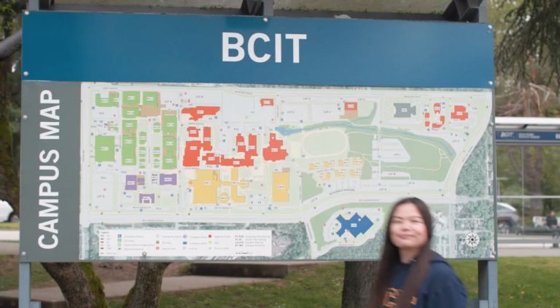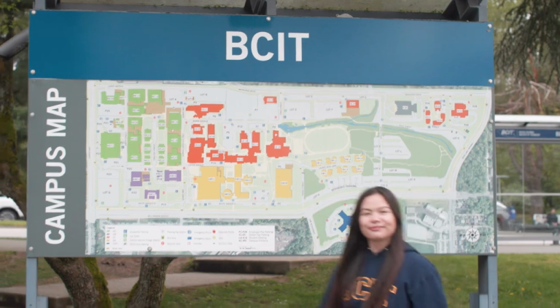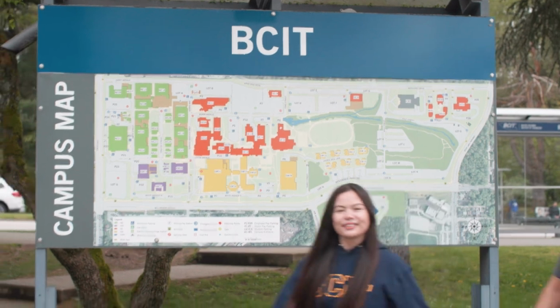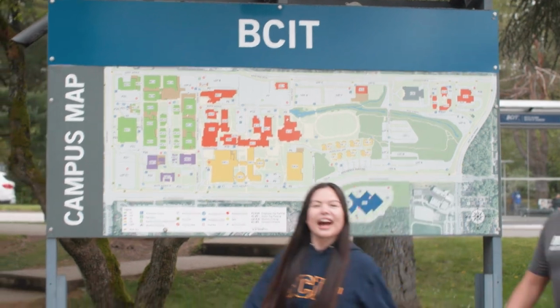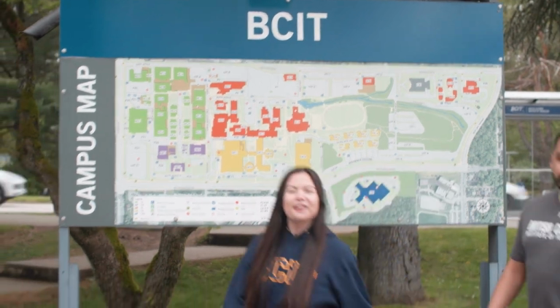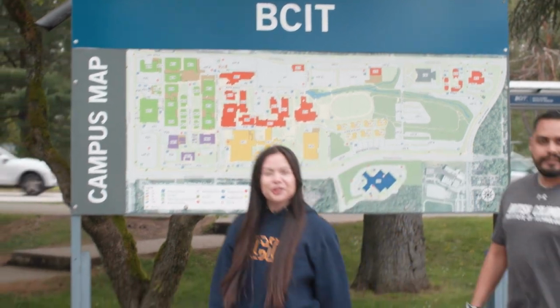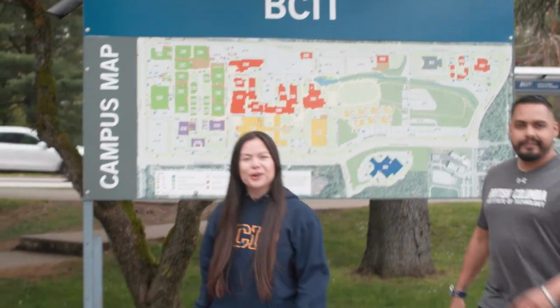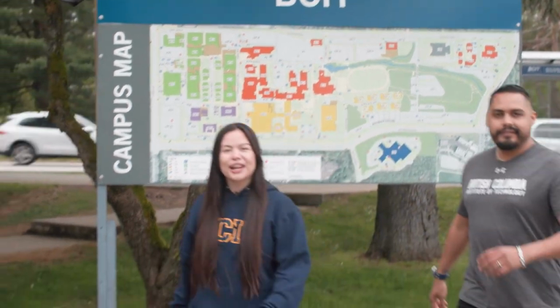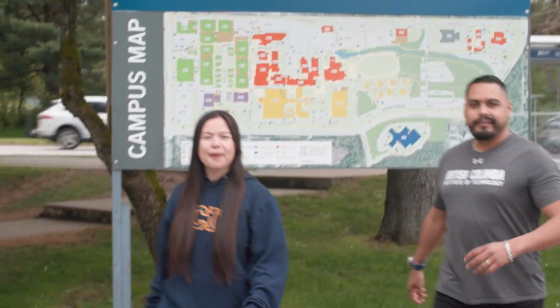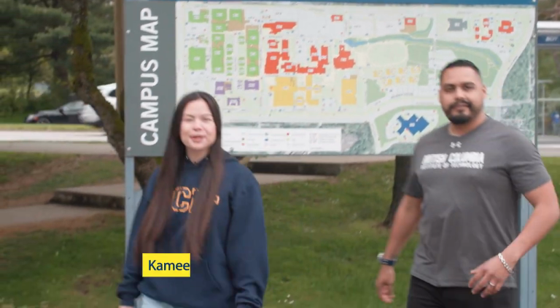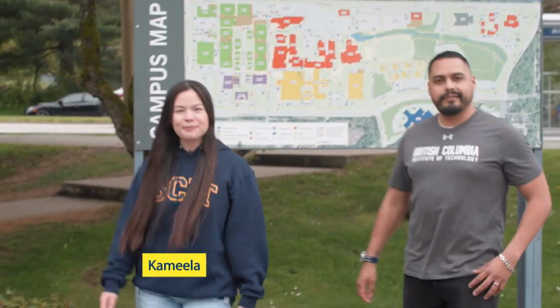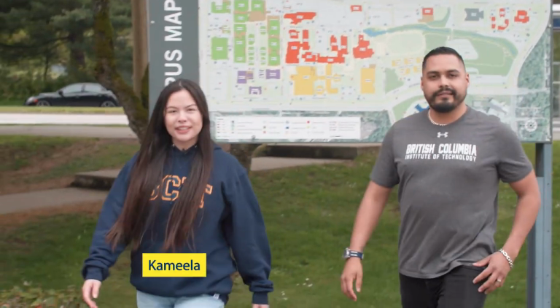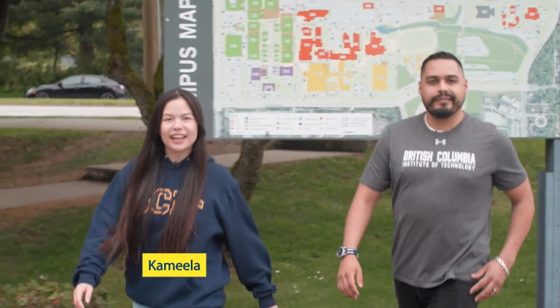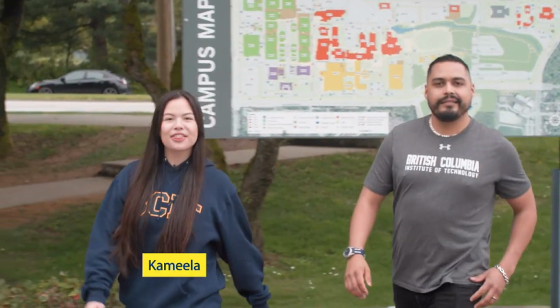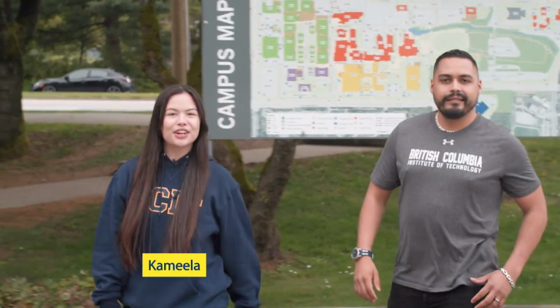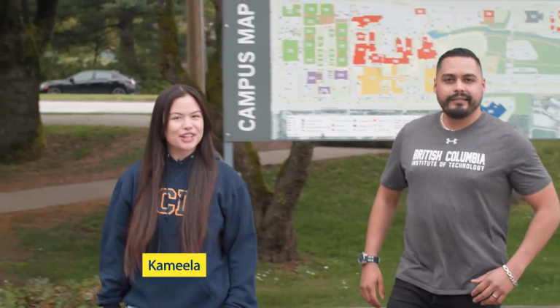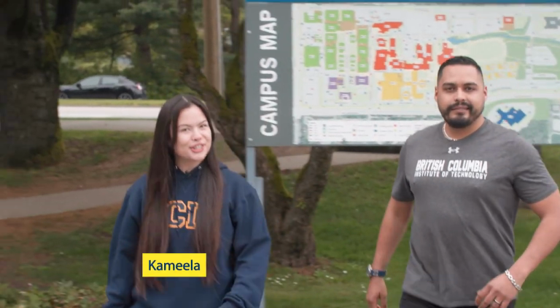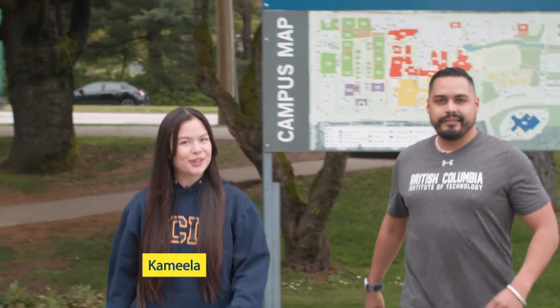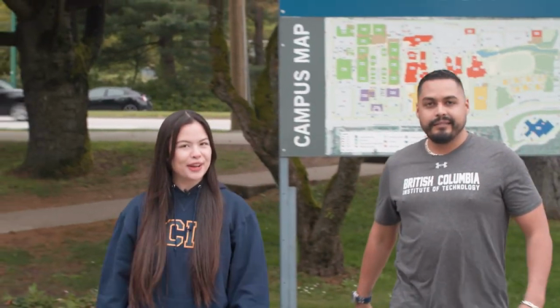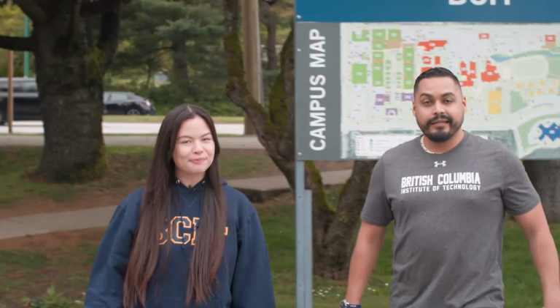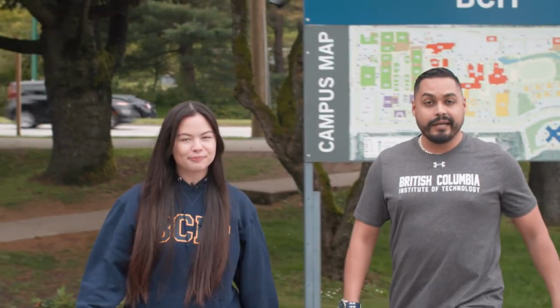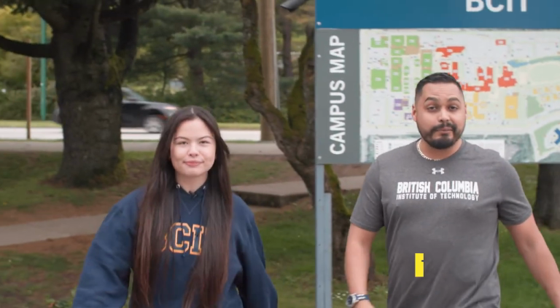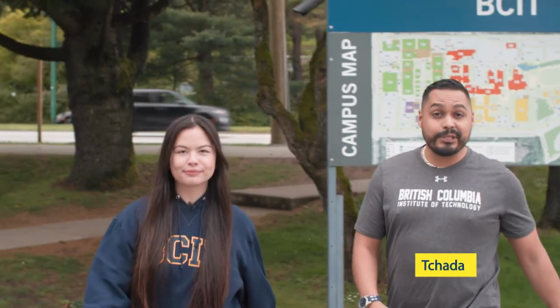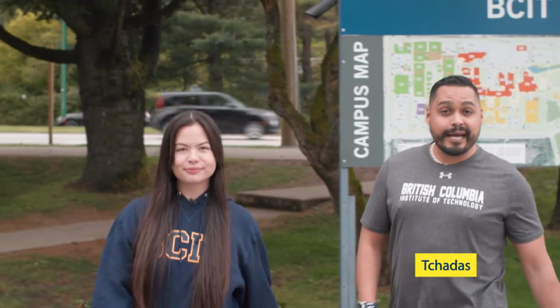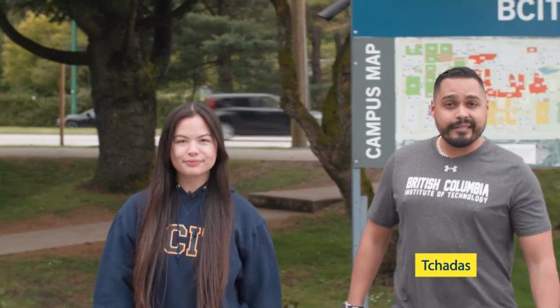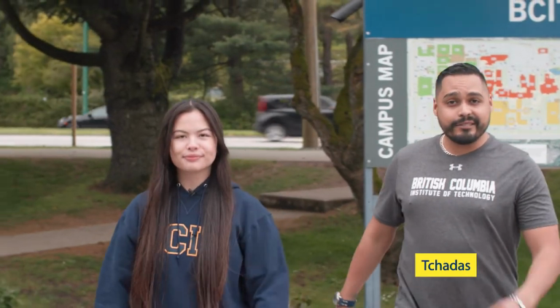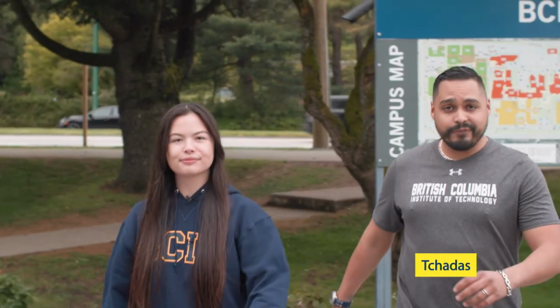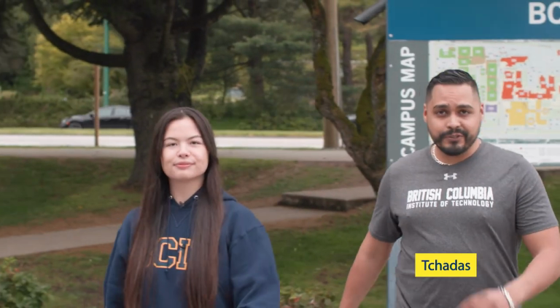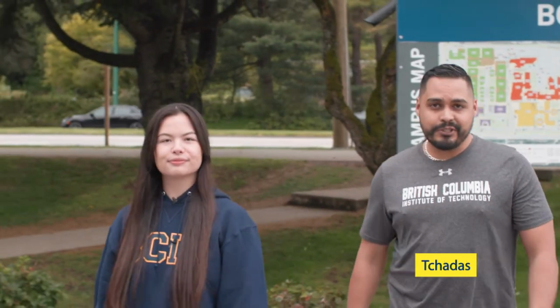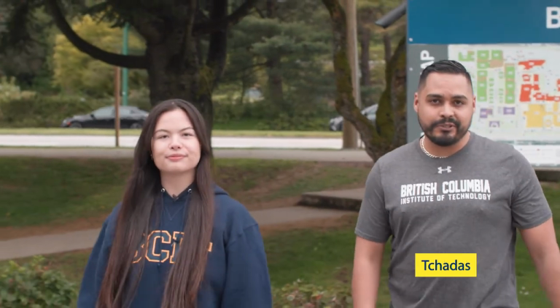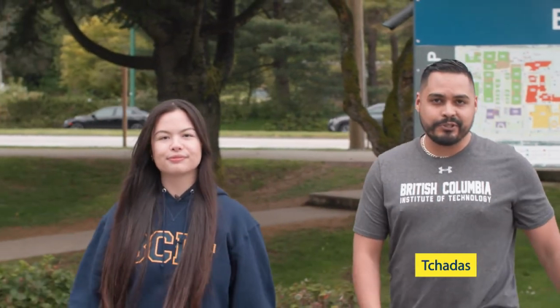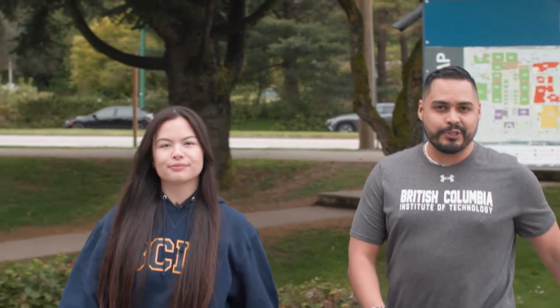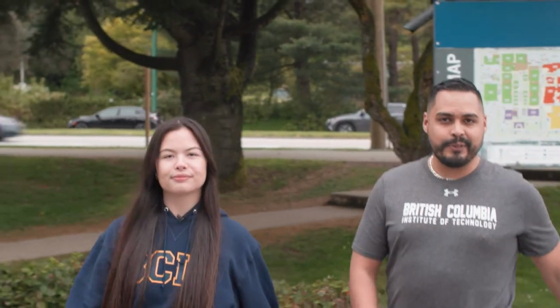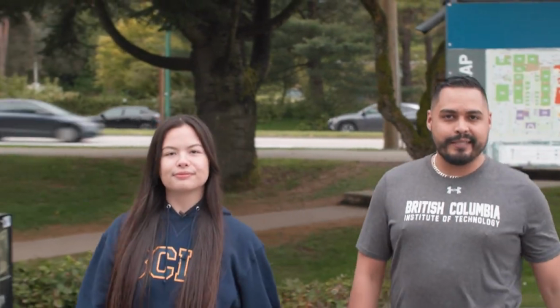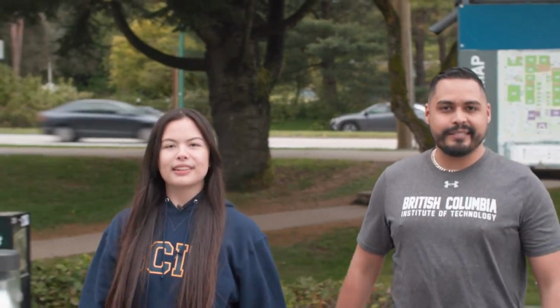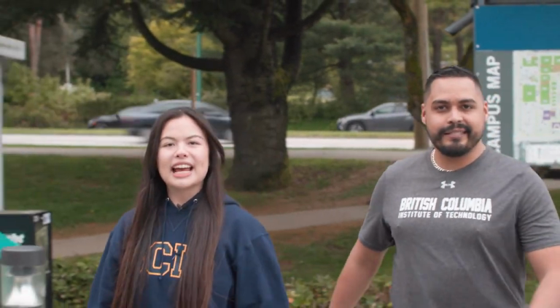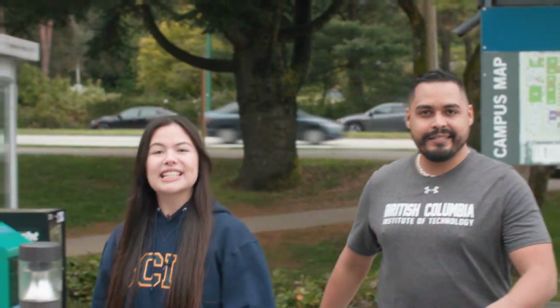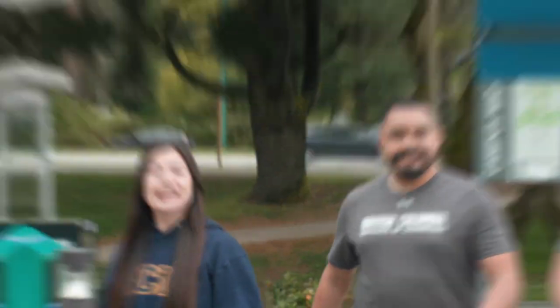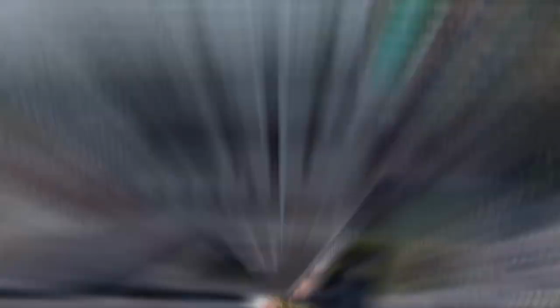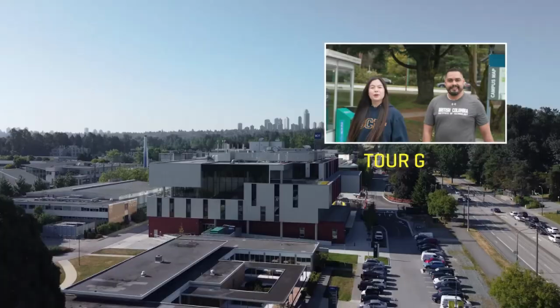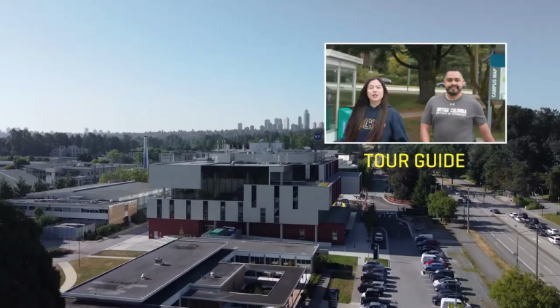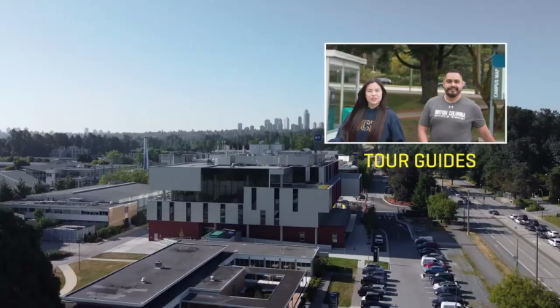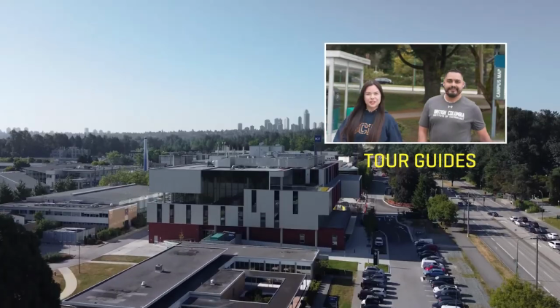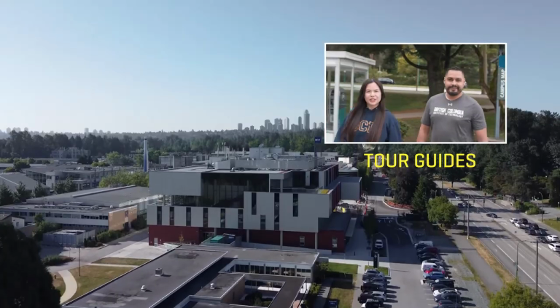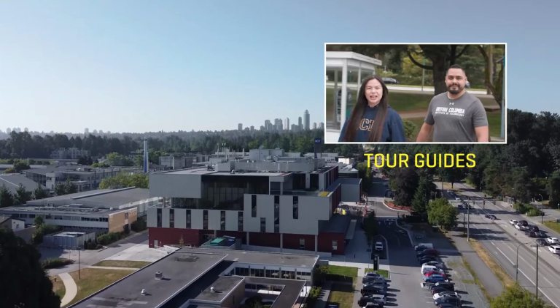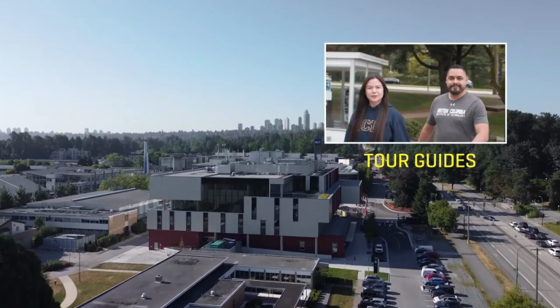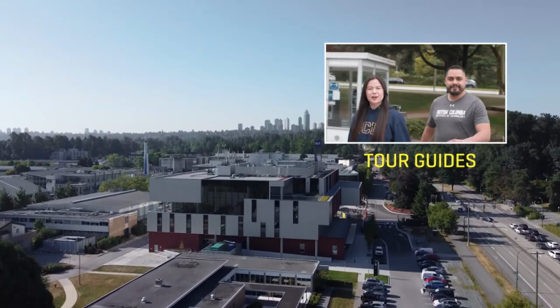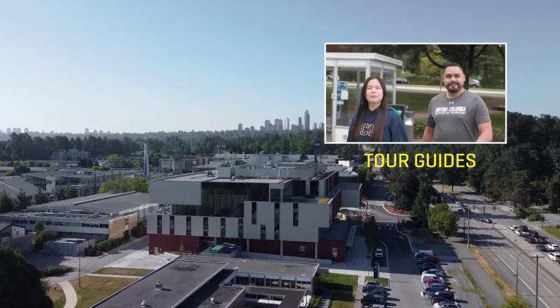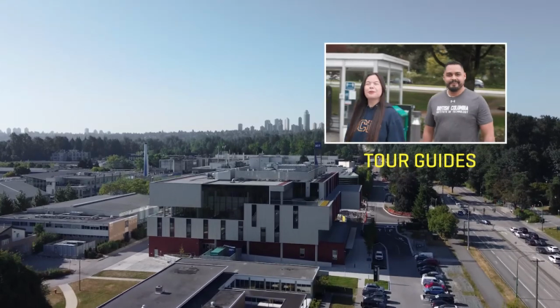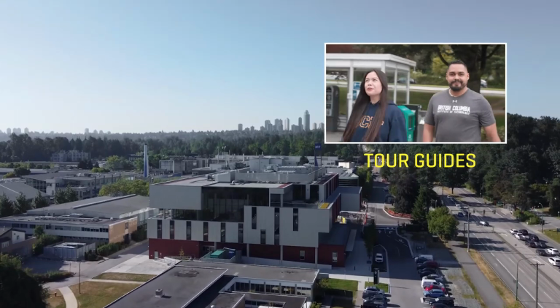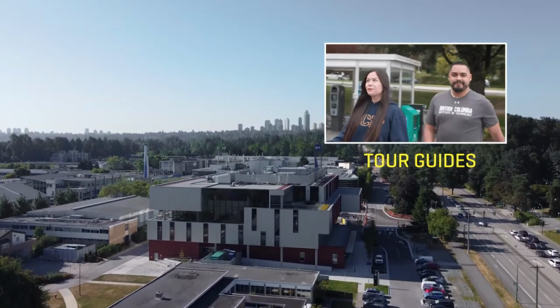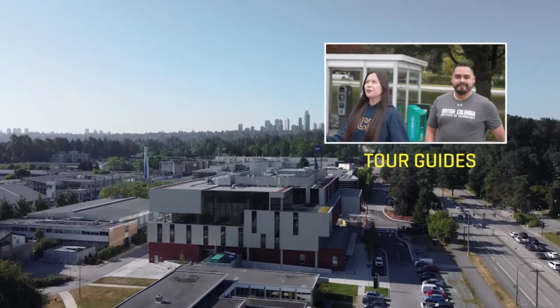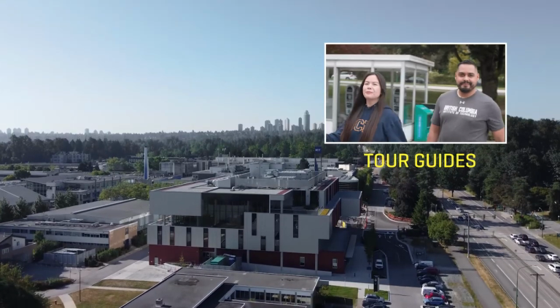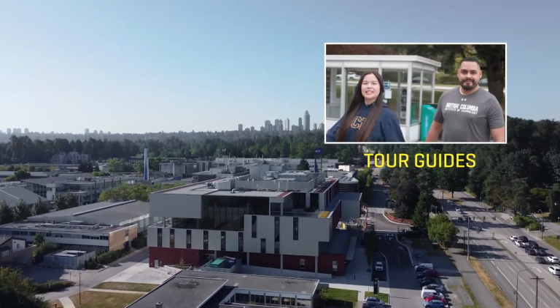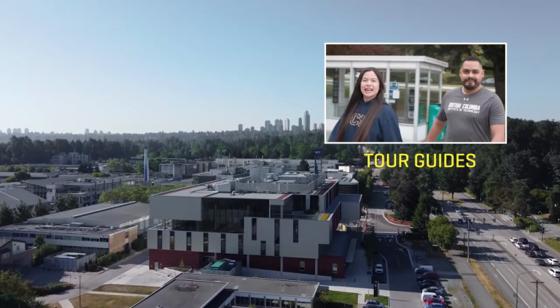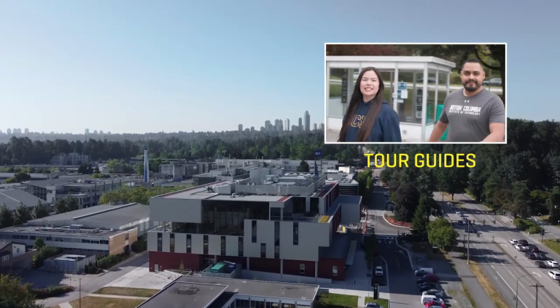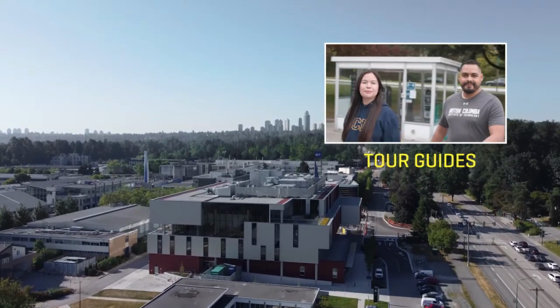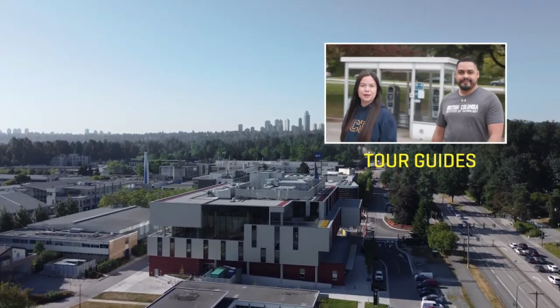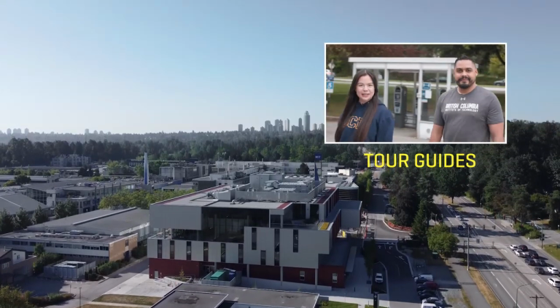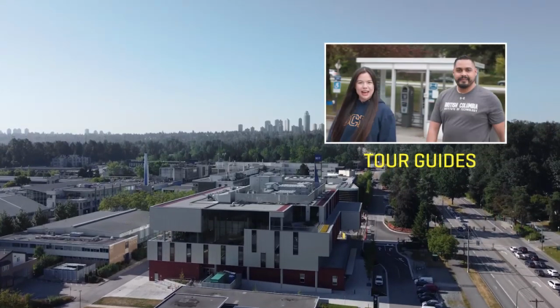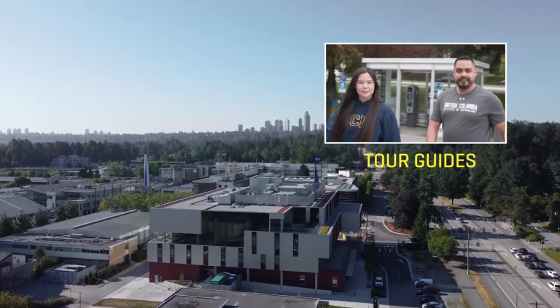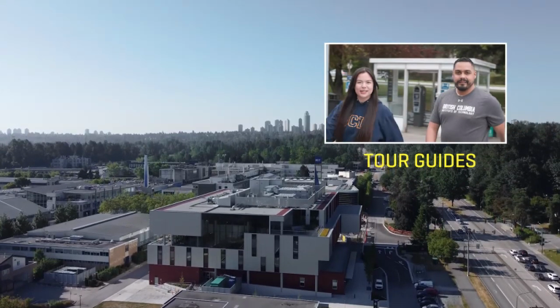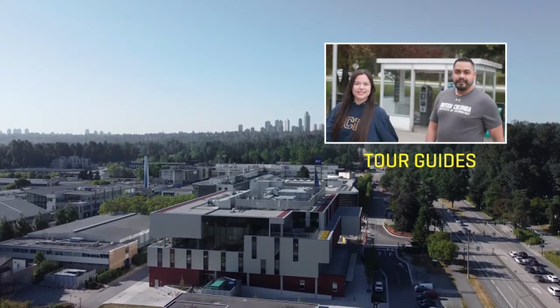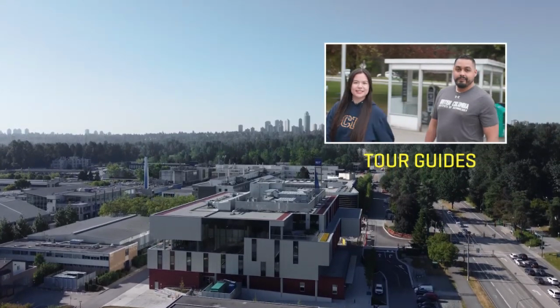Hi everyone, I'm Camila, a third-year student. And I'm Chadis, a first-year student. And today we are your tour guides around the beautiful BCIT Burnaby campus.